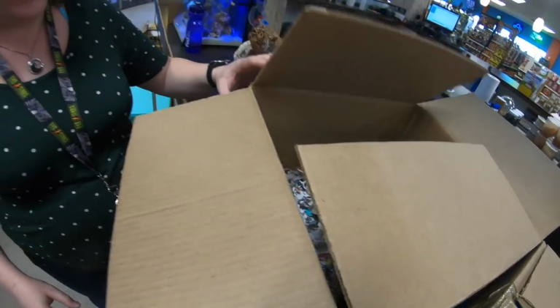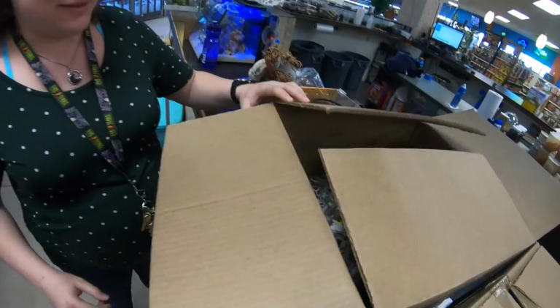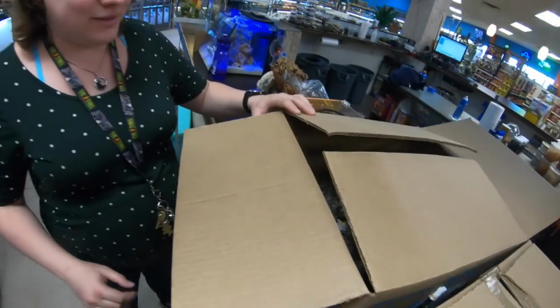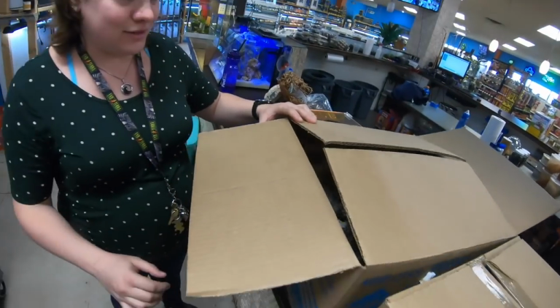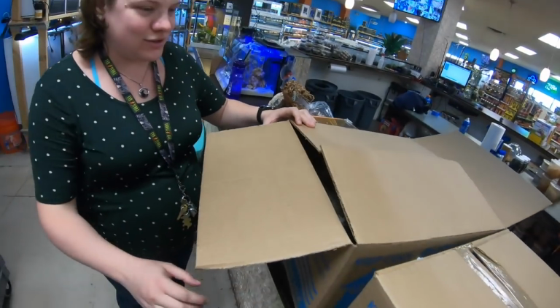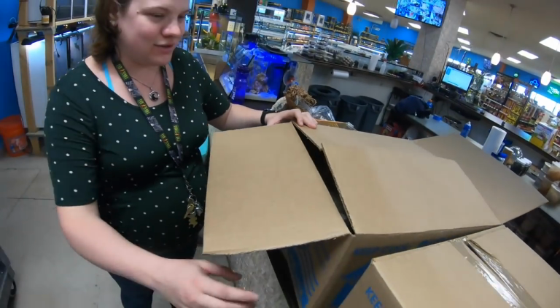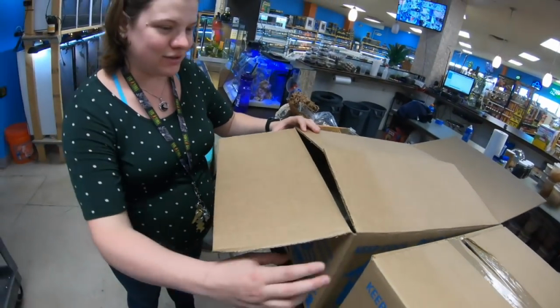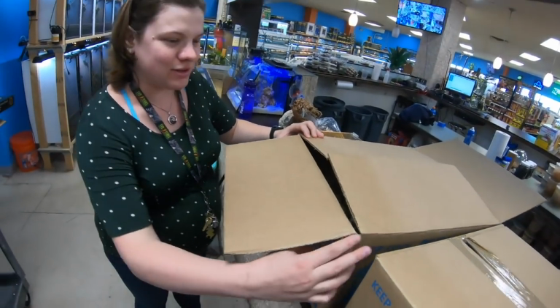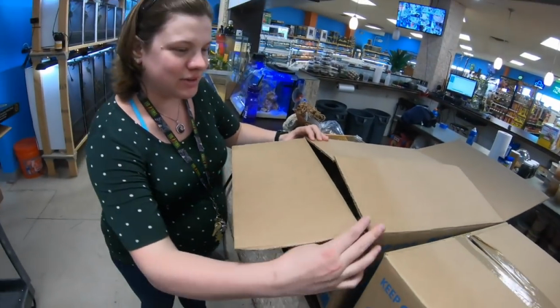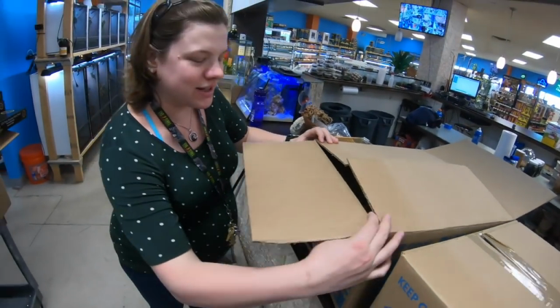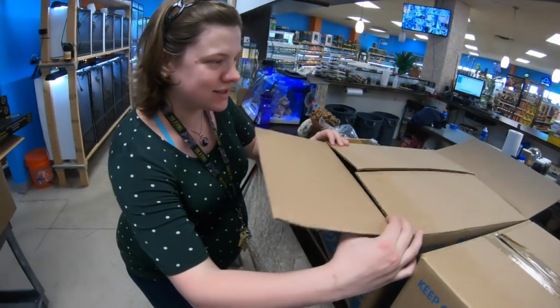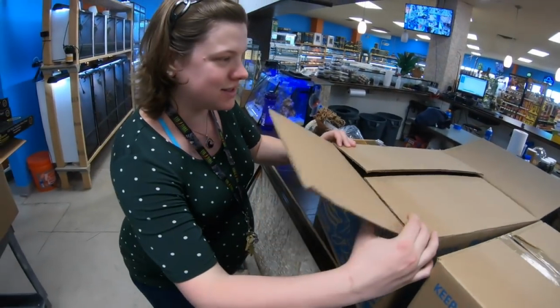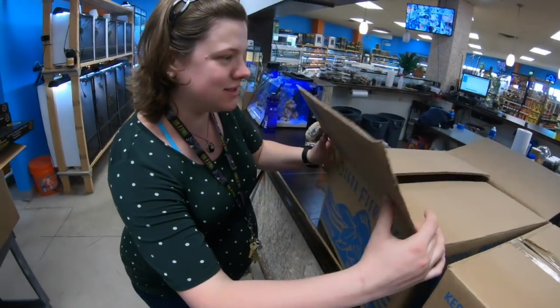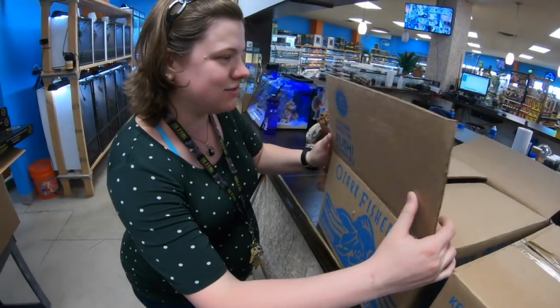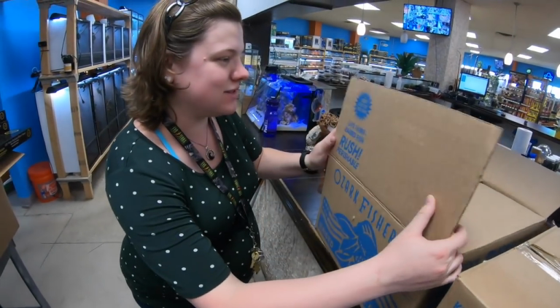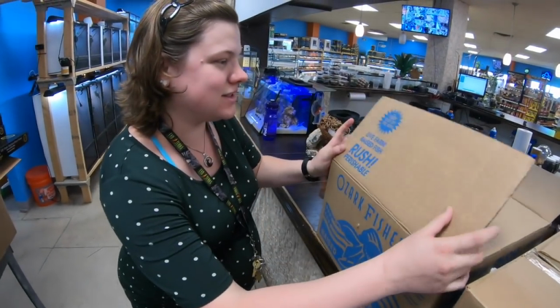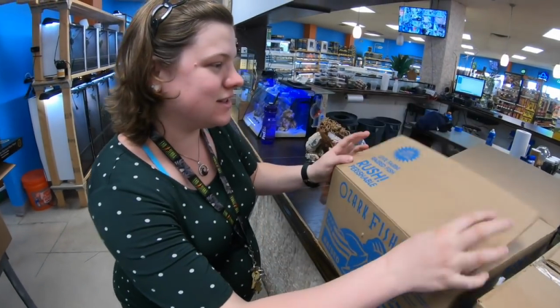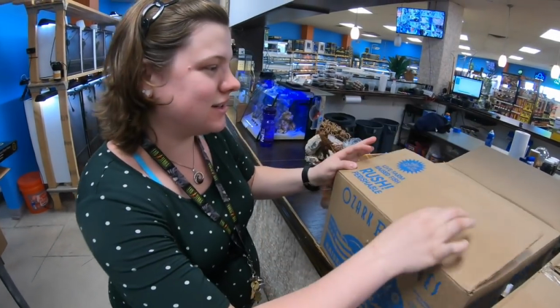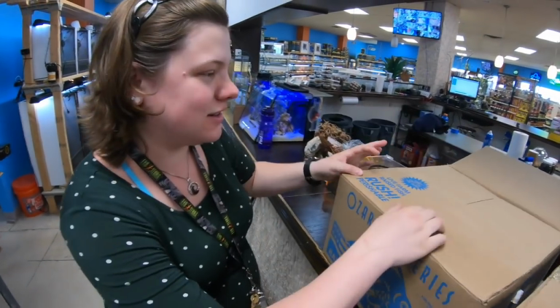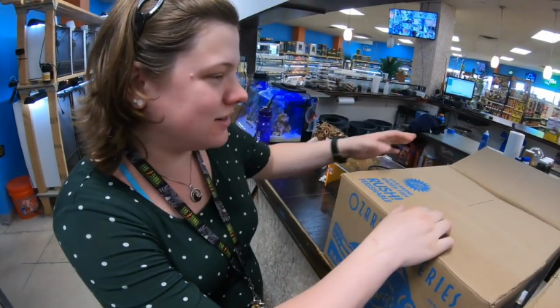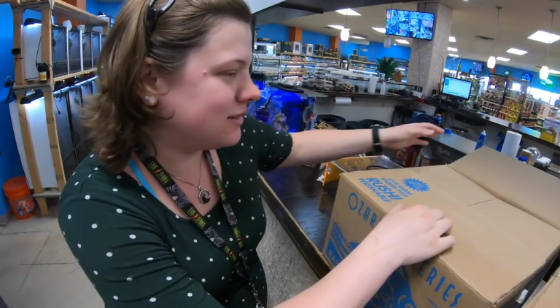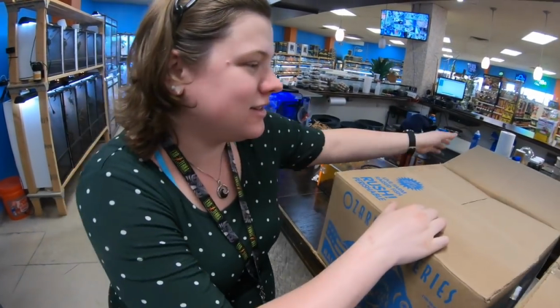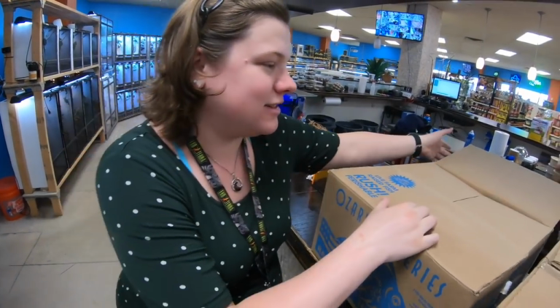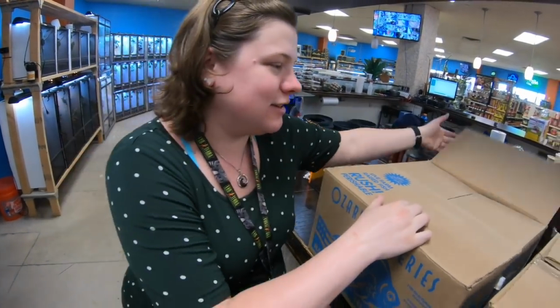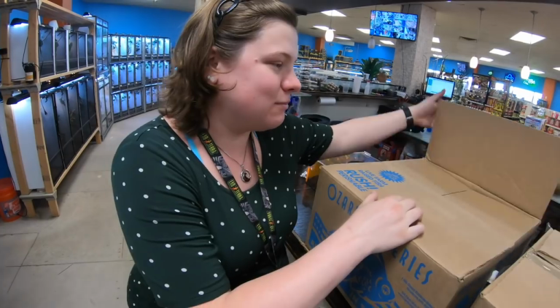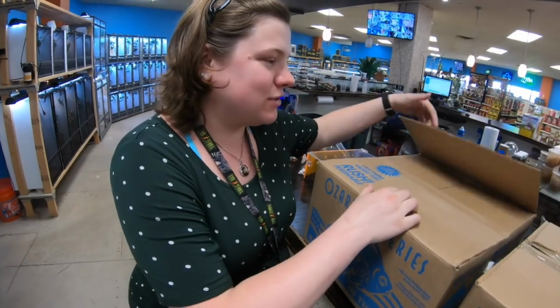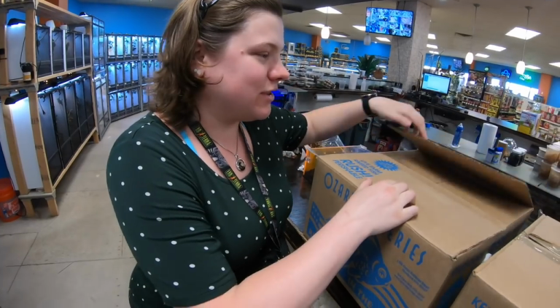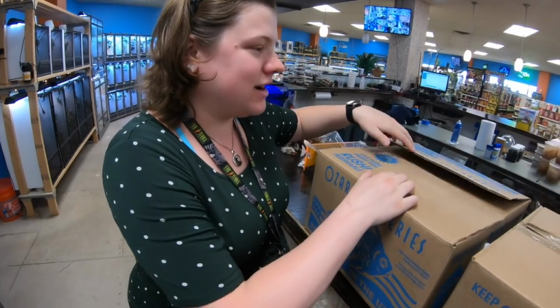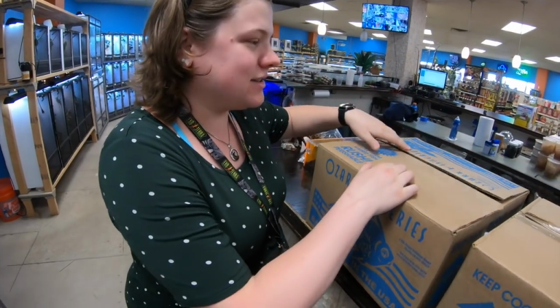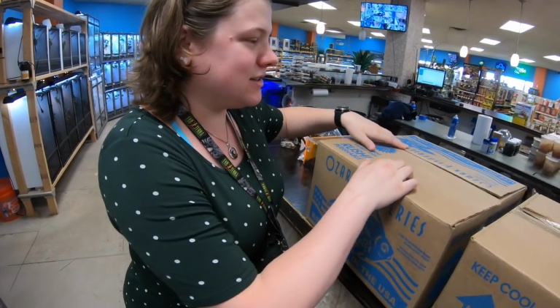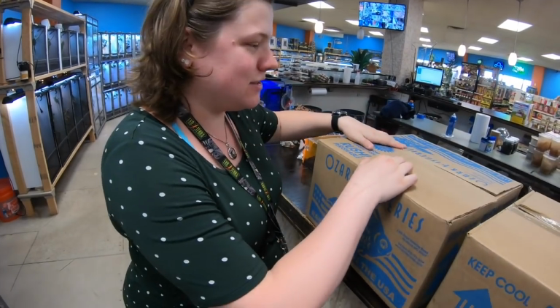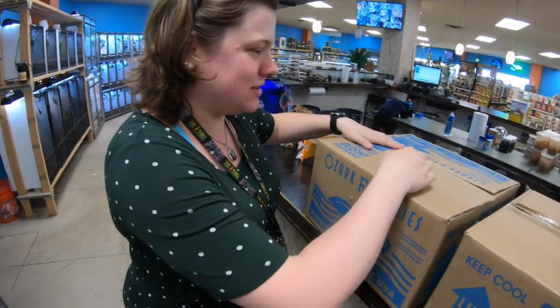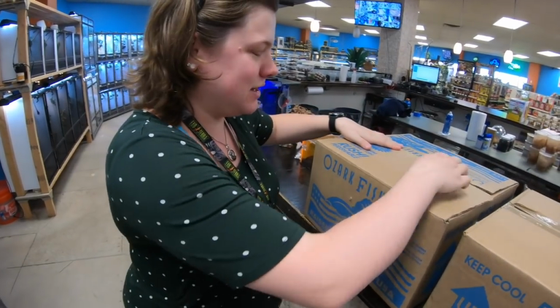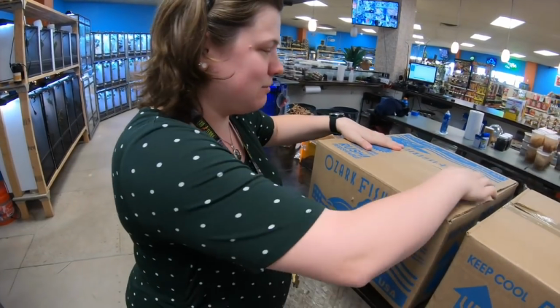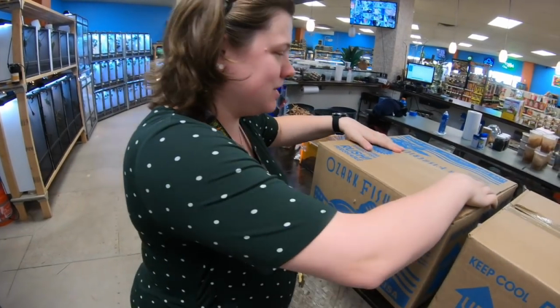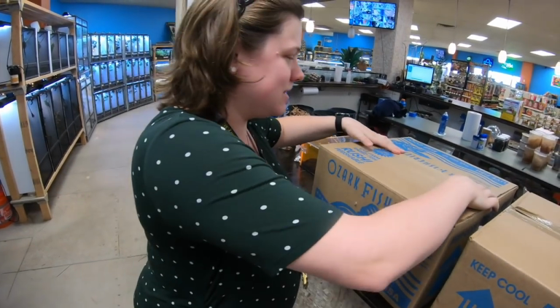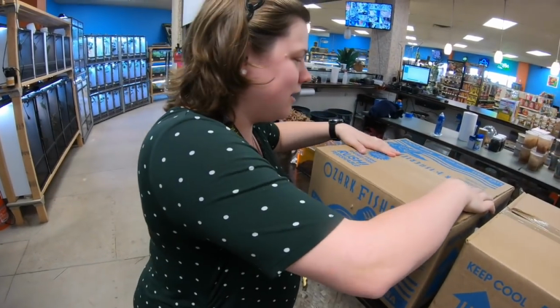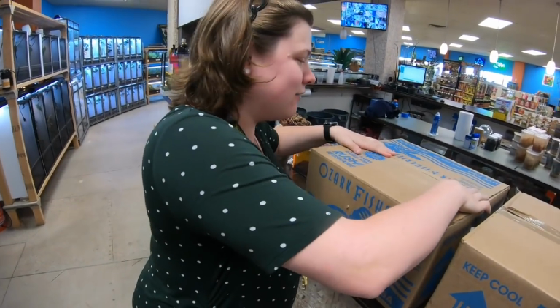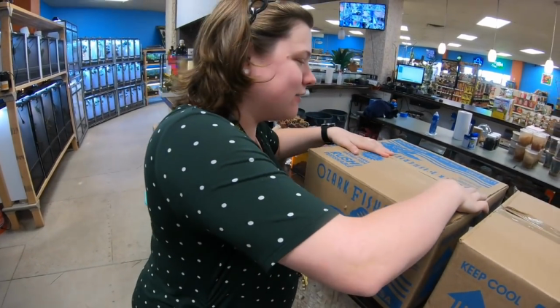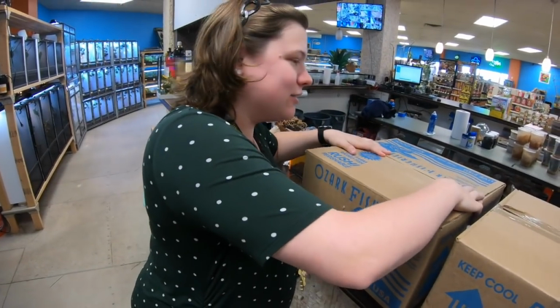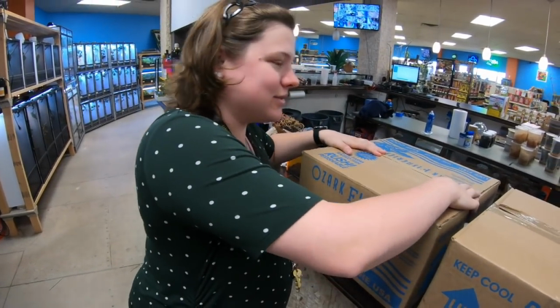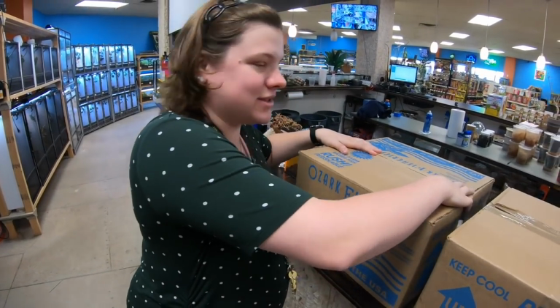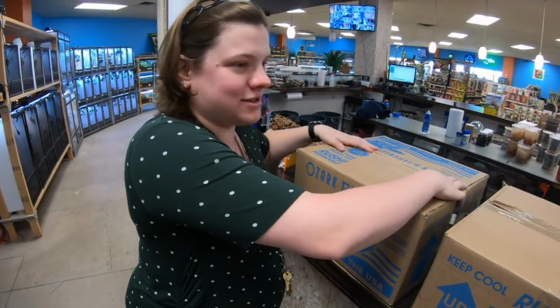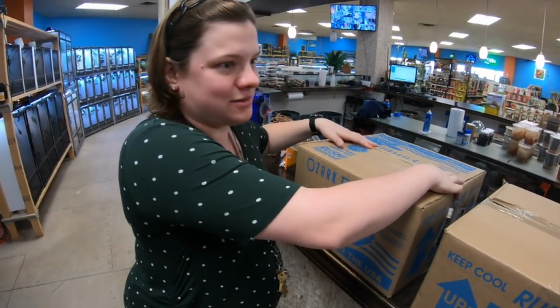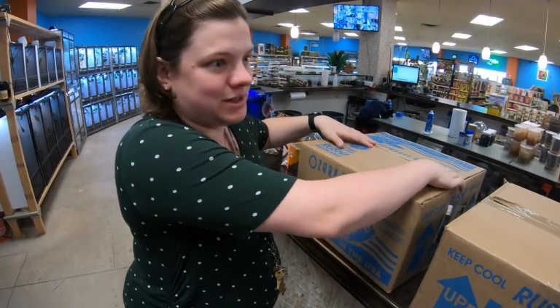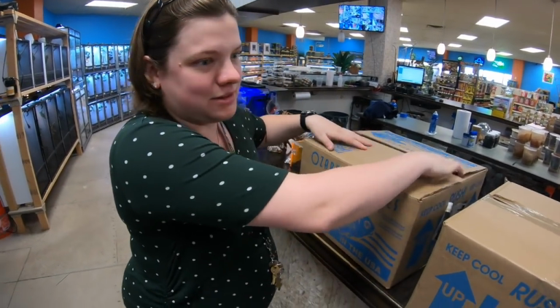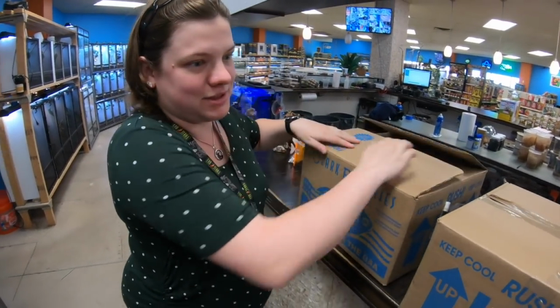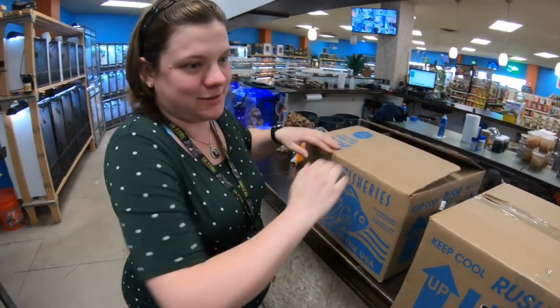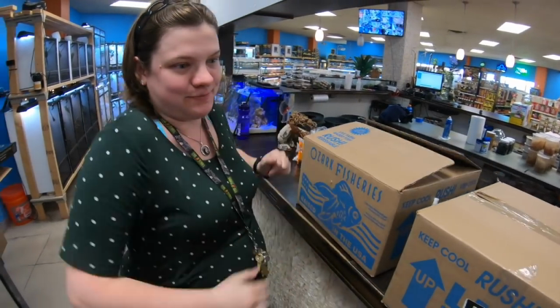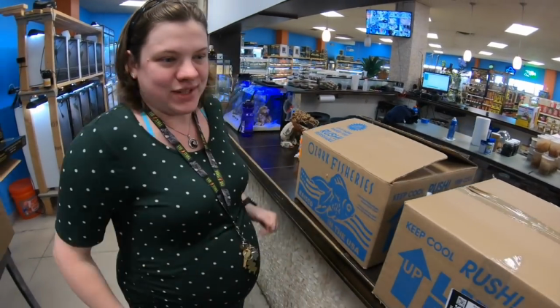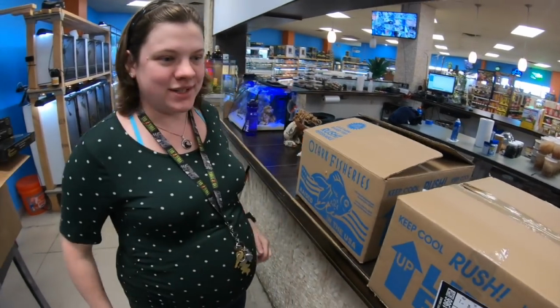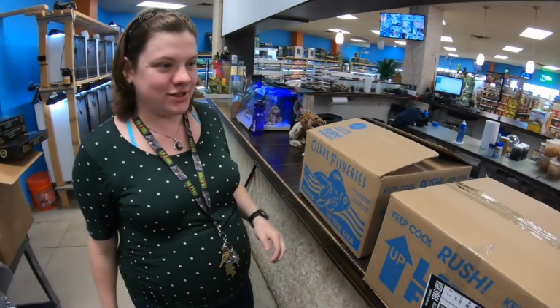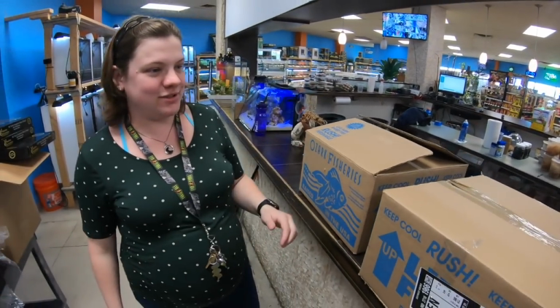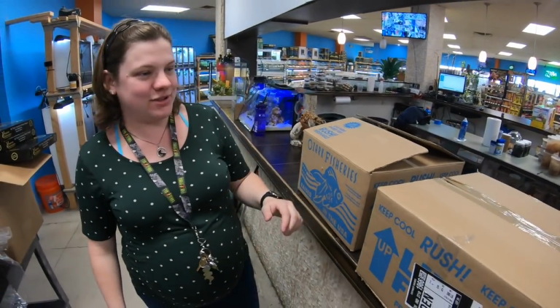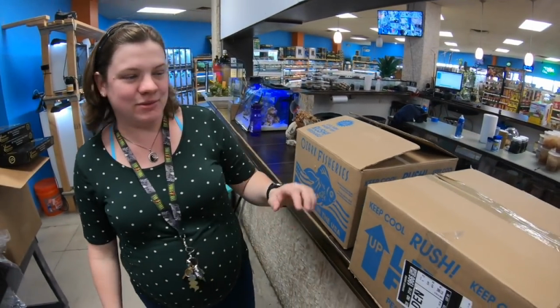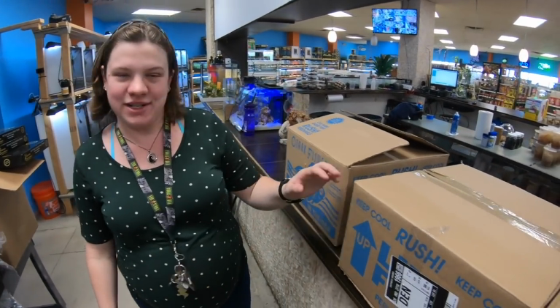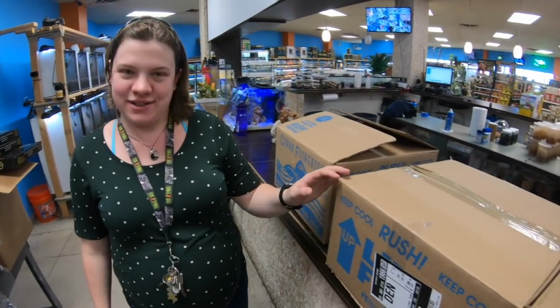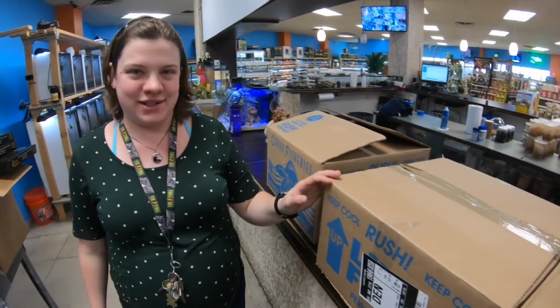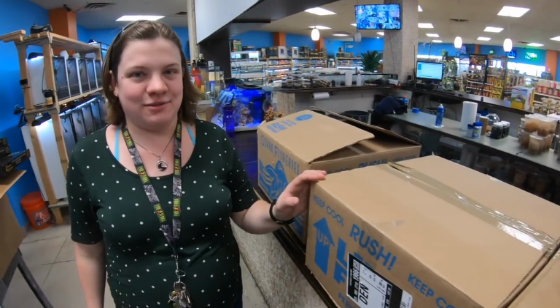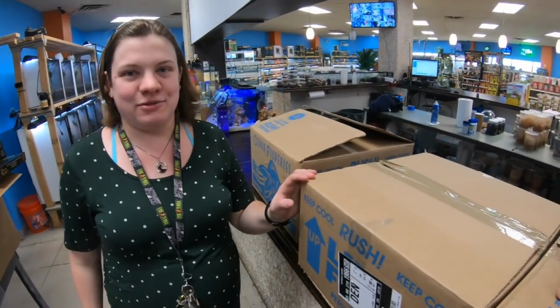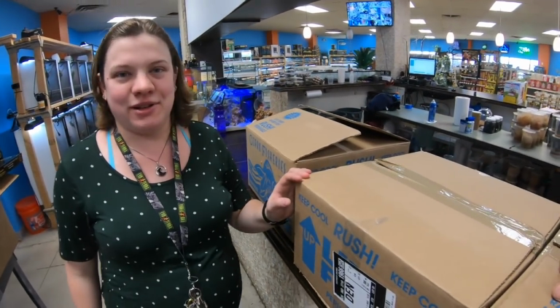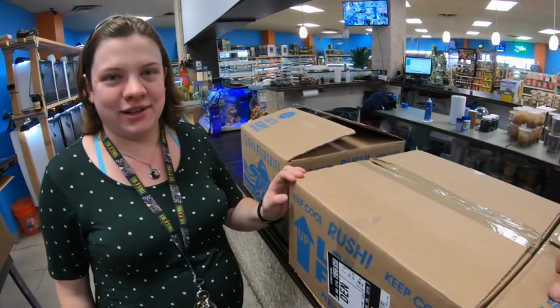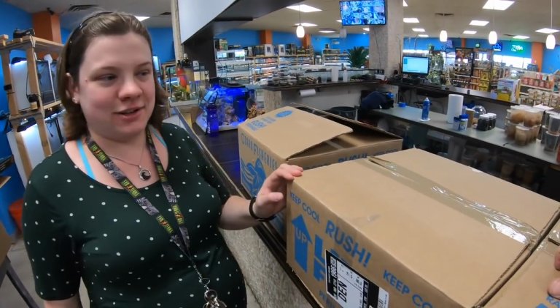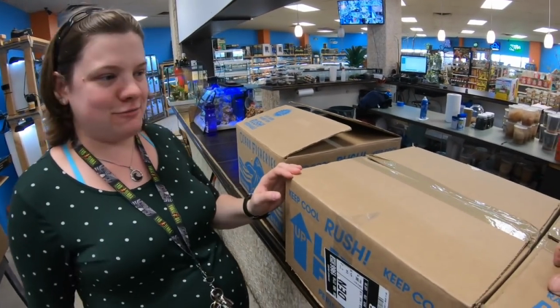They'll be ready in another two or three weeks. As soon as they open their eyes and start sampling solid food, we'll start to wean them. And as soon as they're weaned, they'll be ready to go.